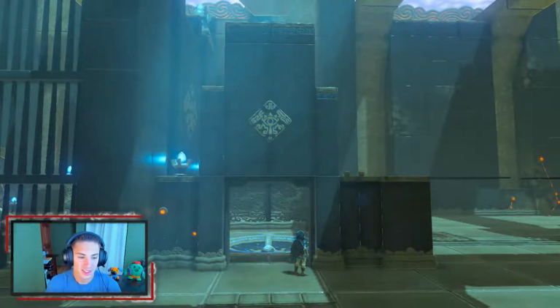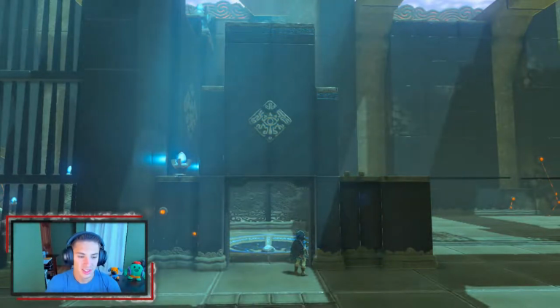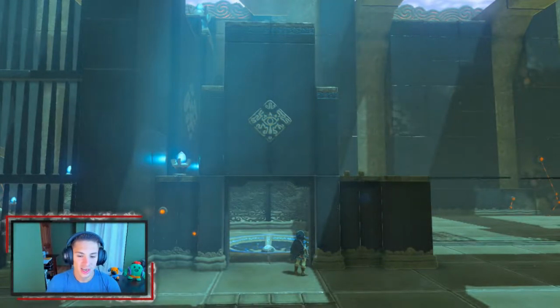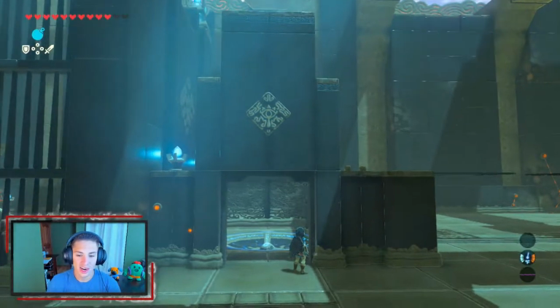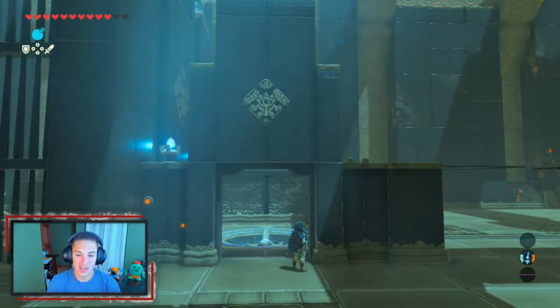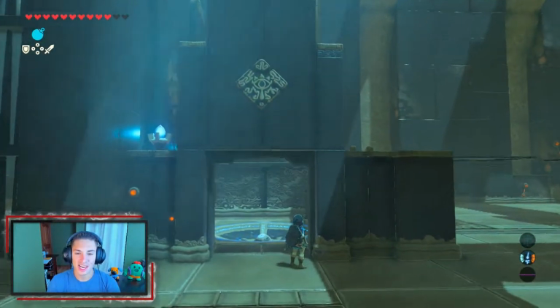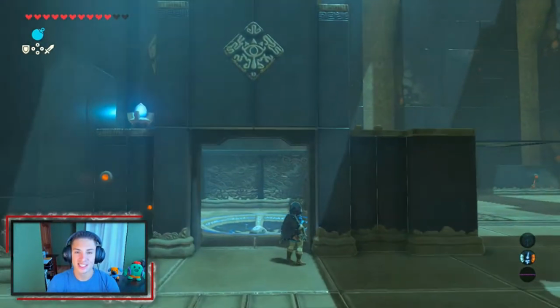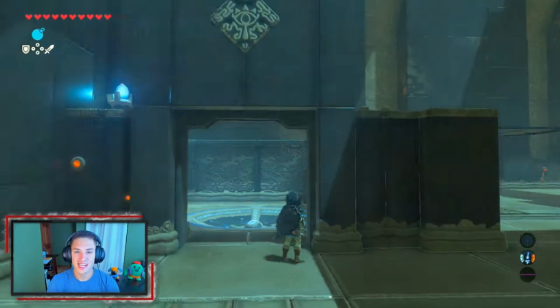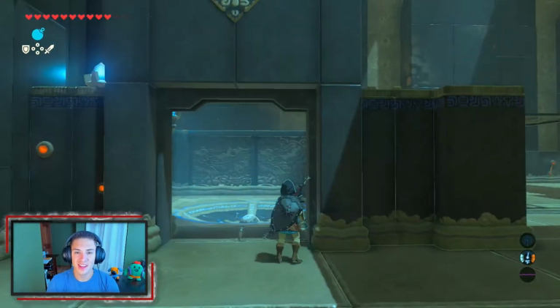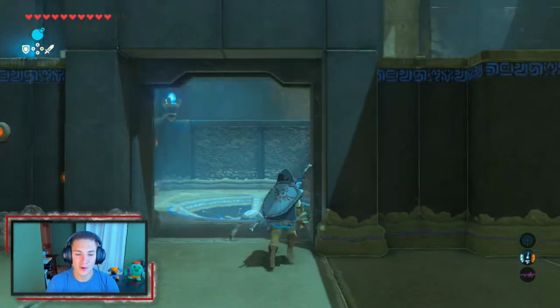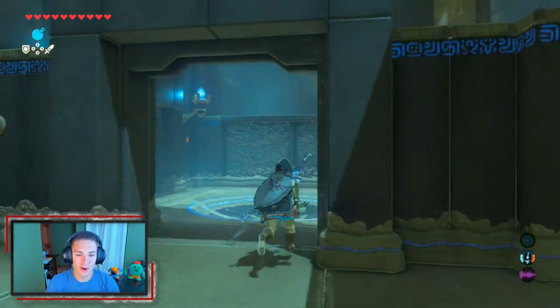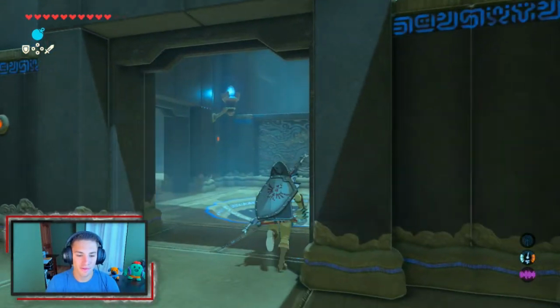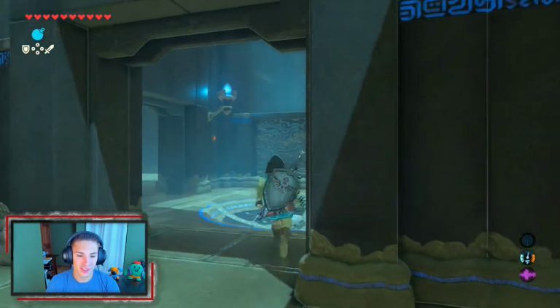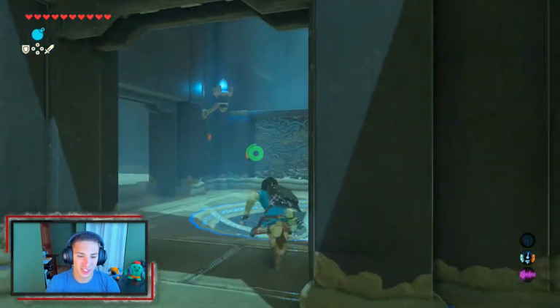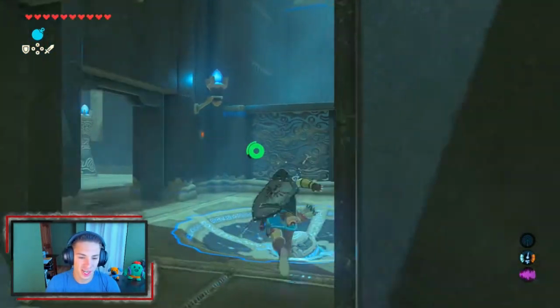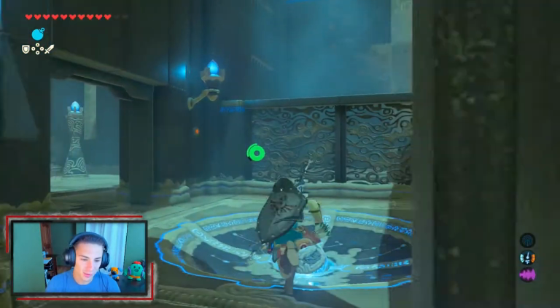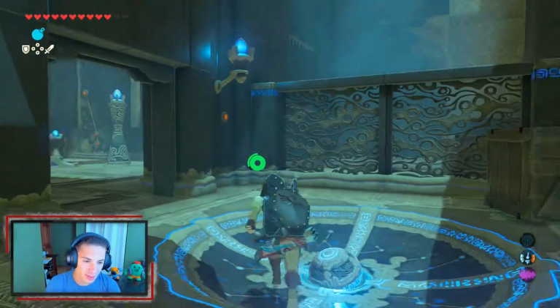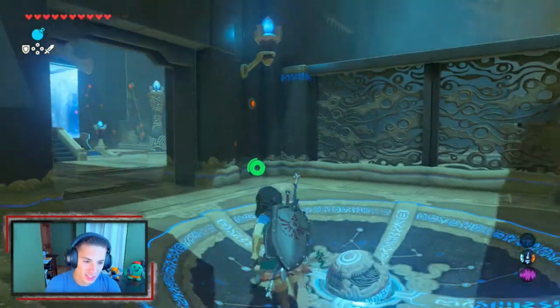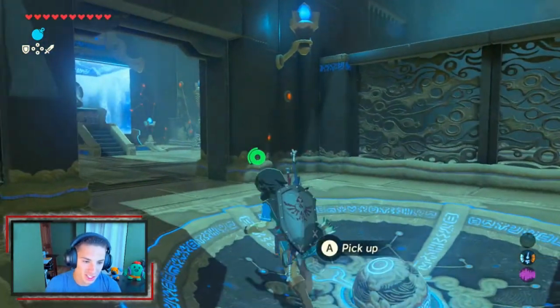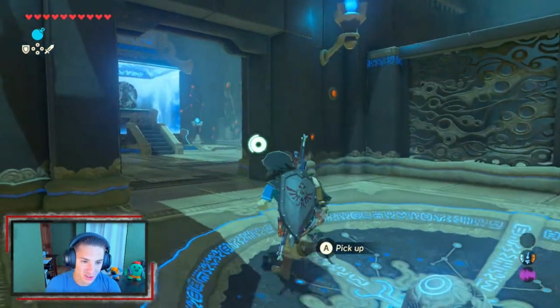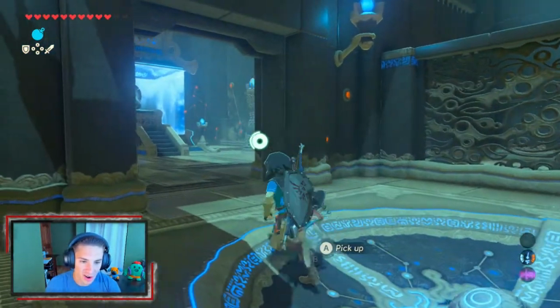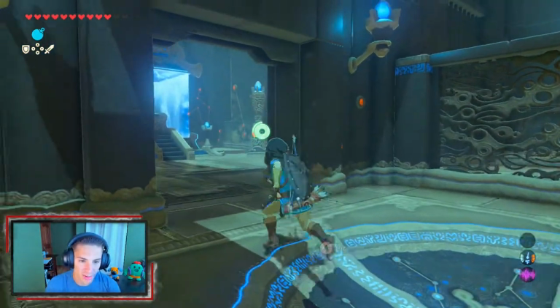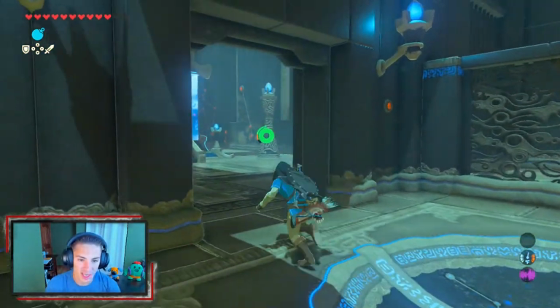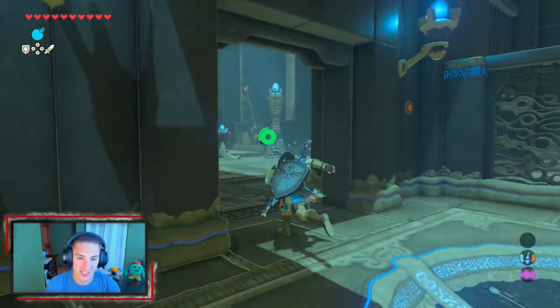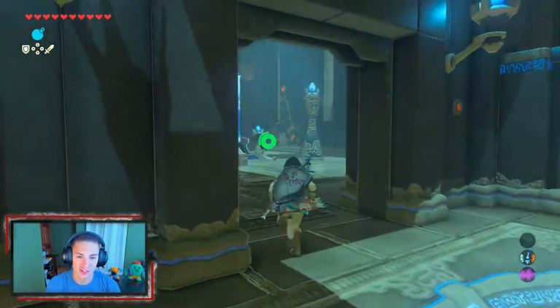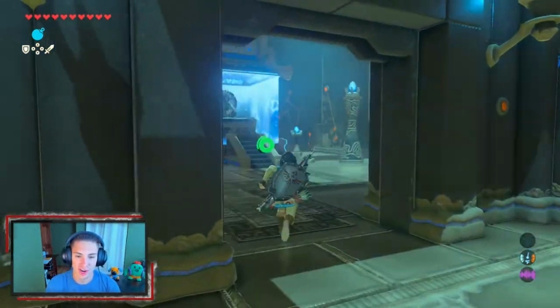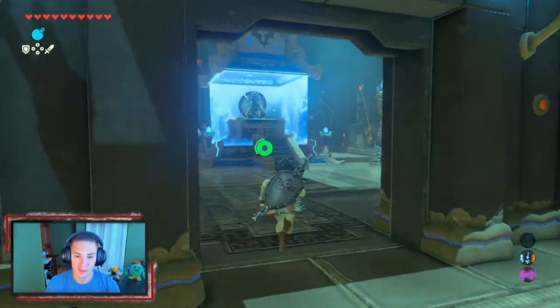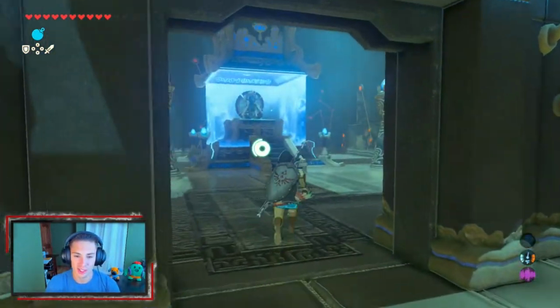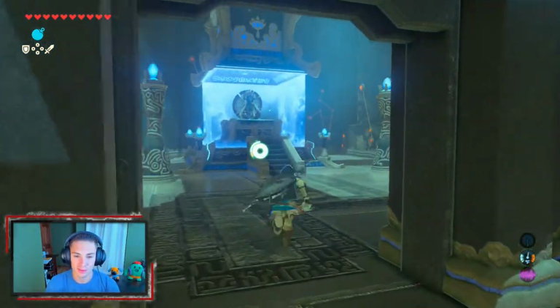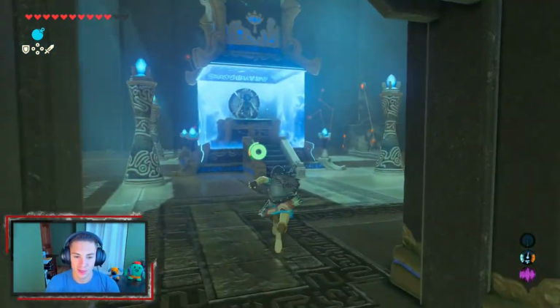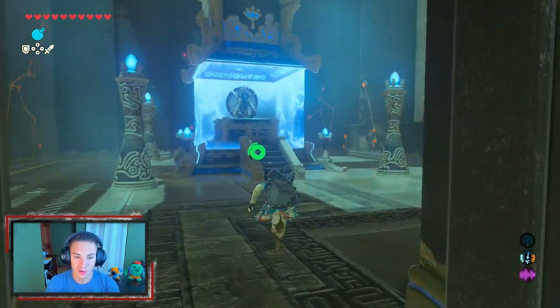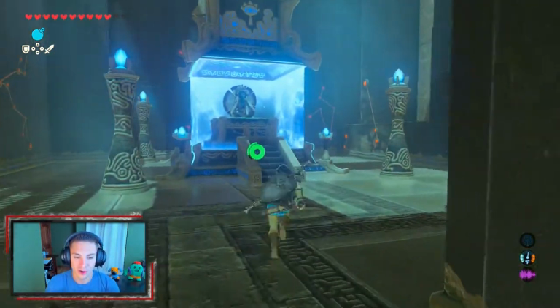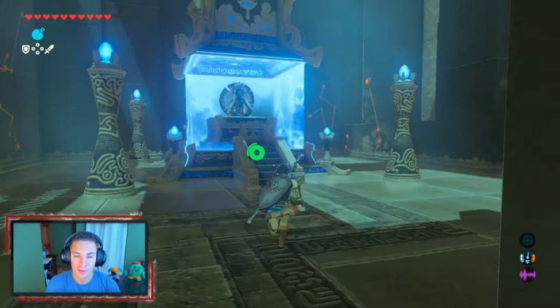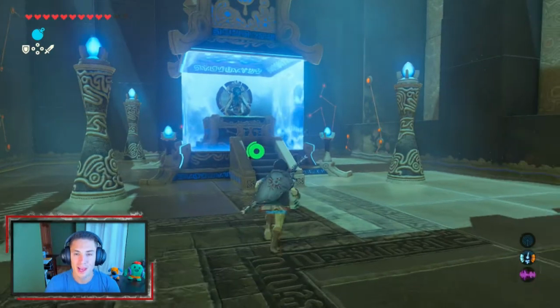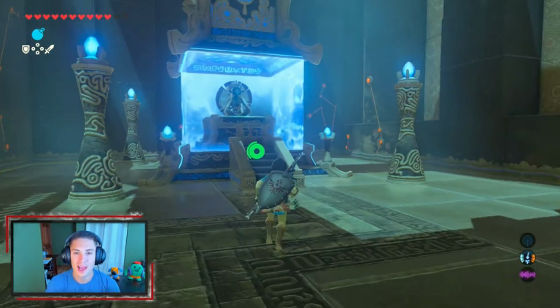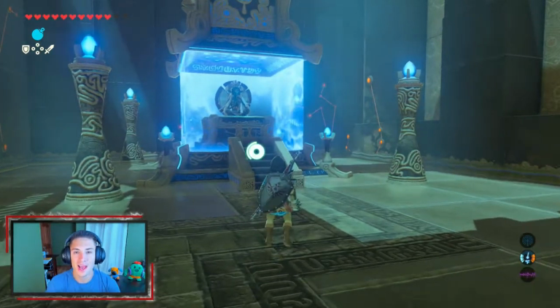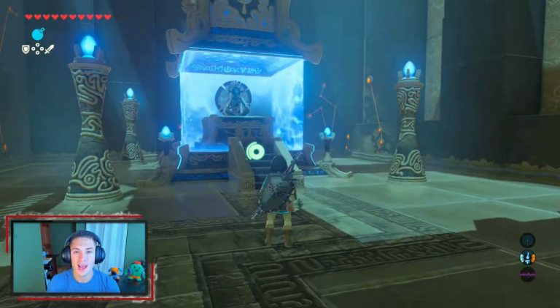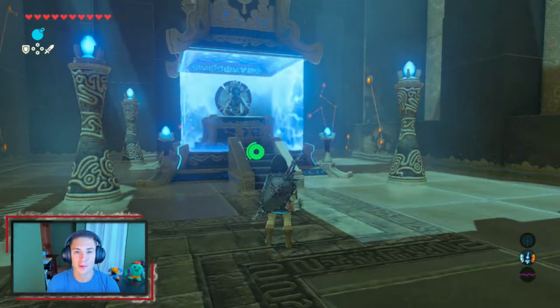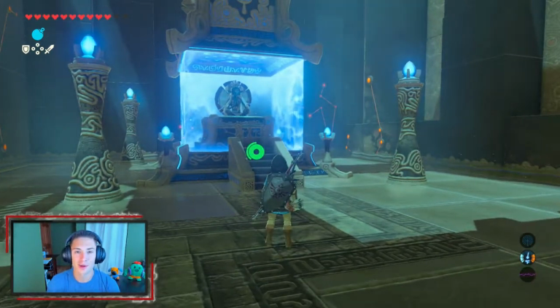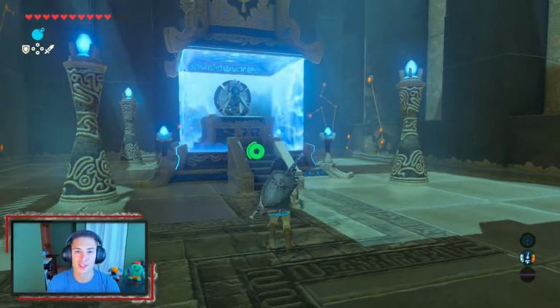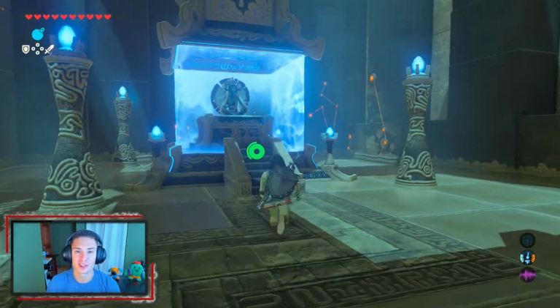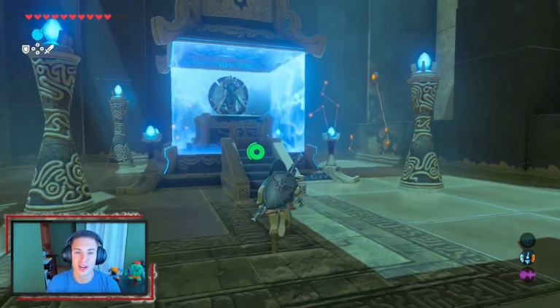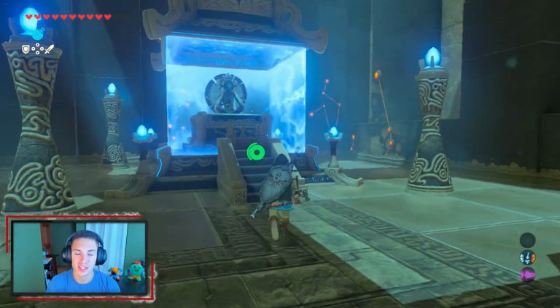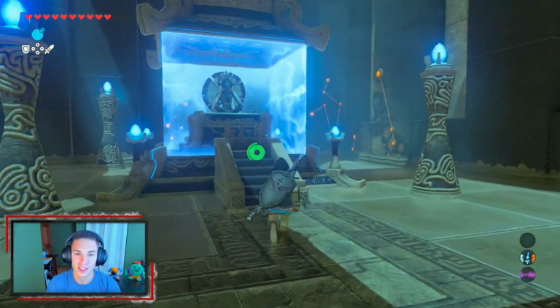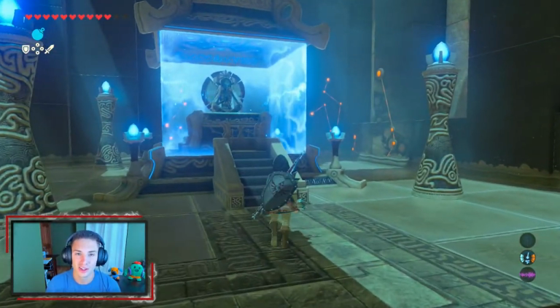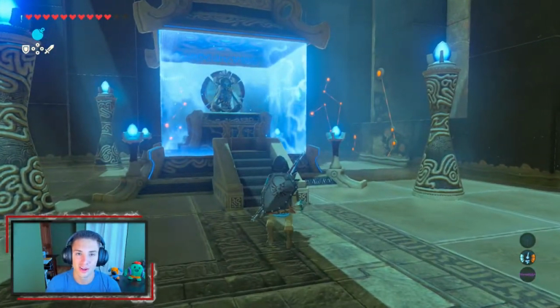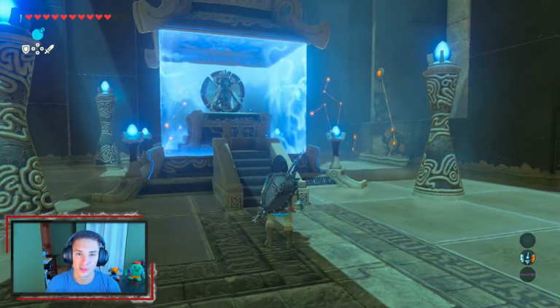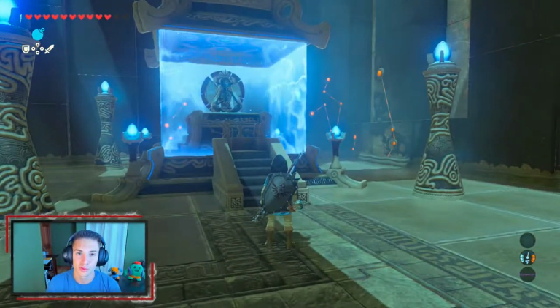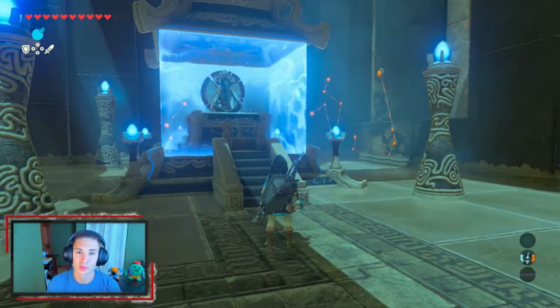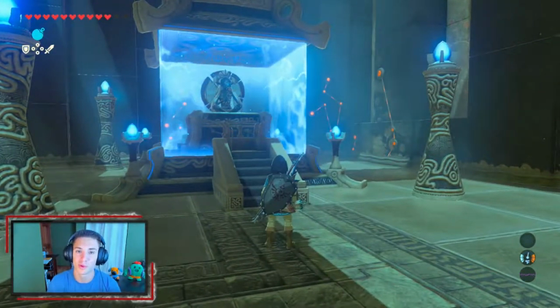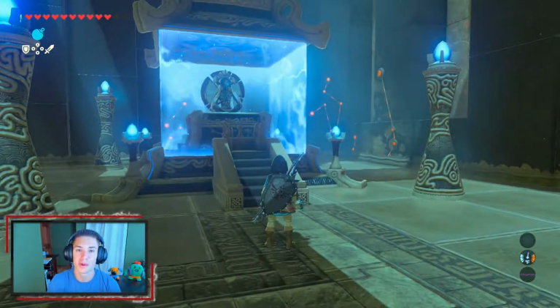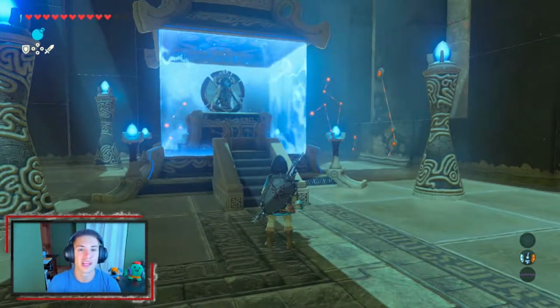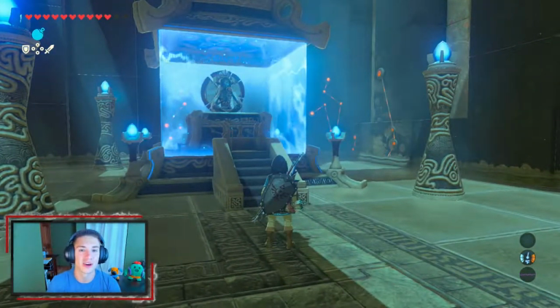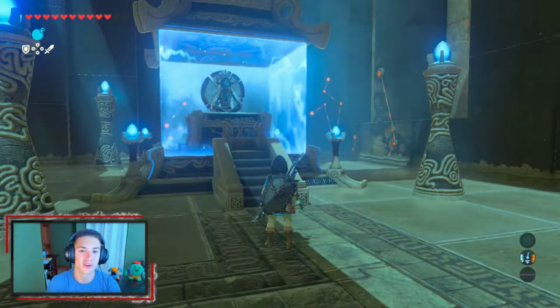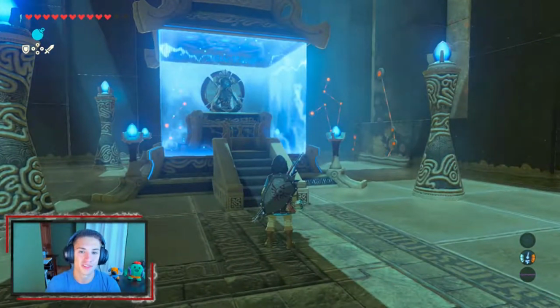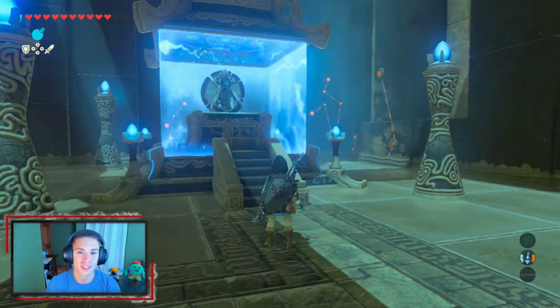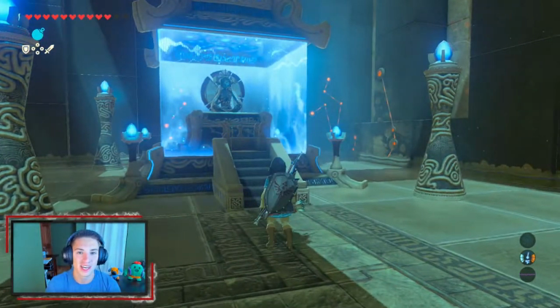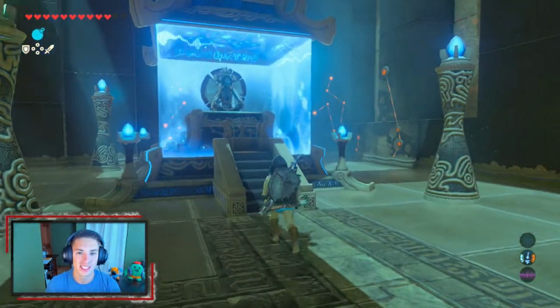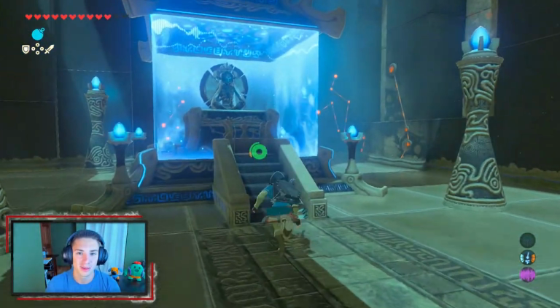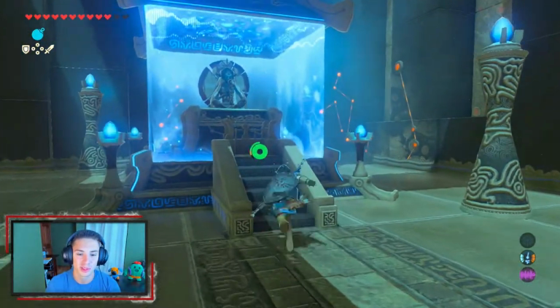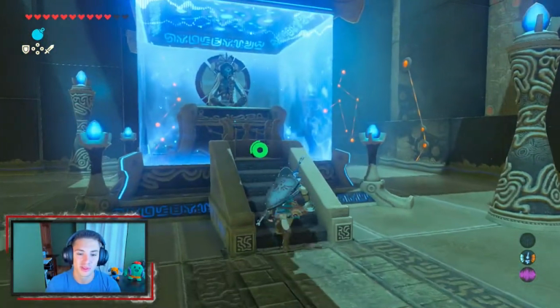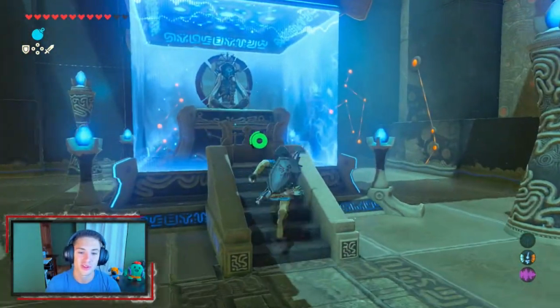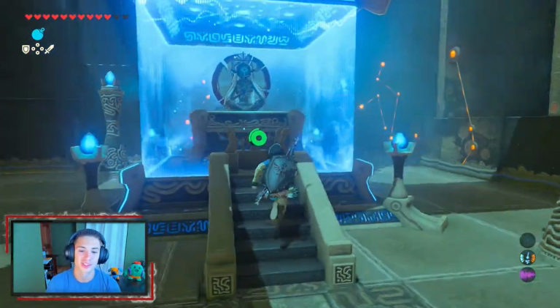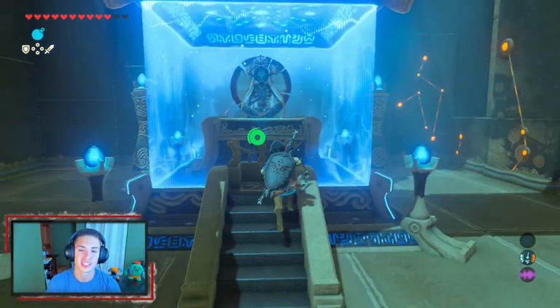Now that we're finishing up with this shrine, we grab the spirit orb and start heading to the Lost Woods, which is where we left off in the last episode.